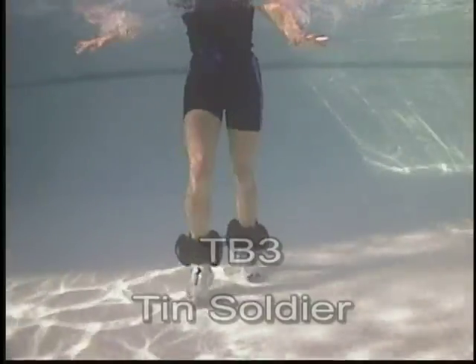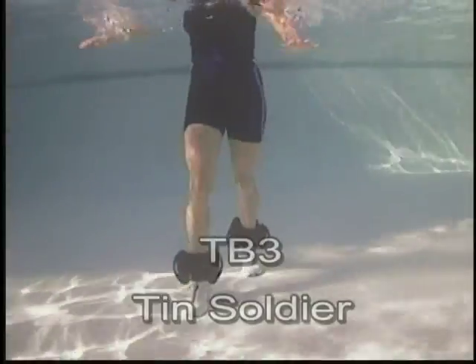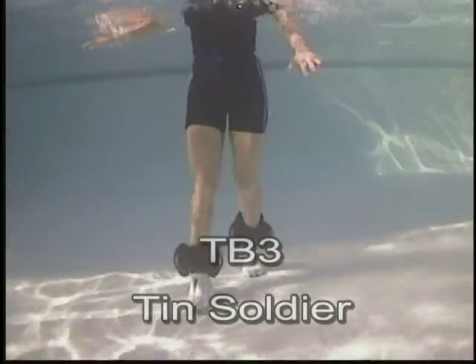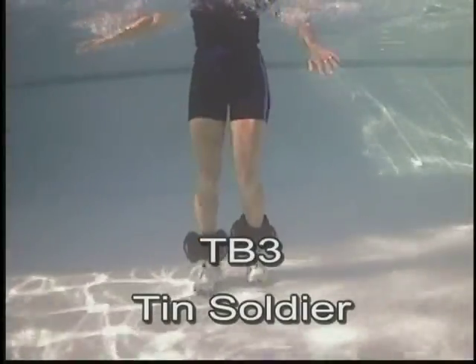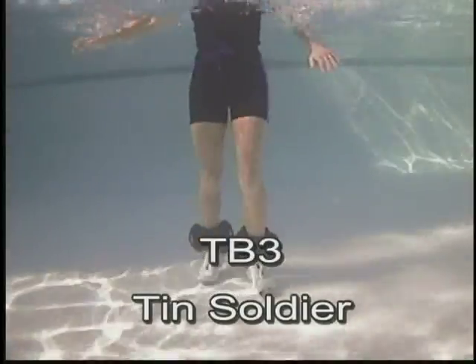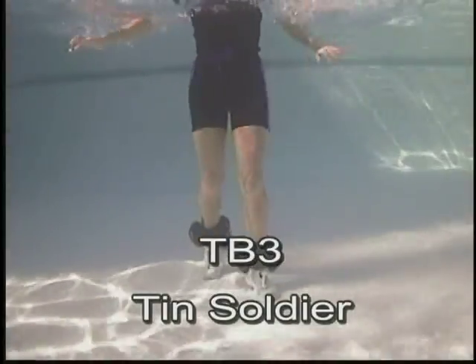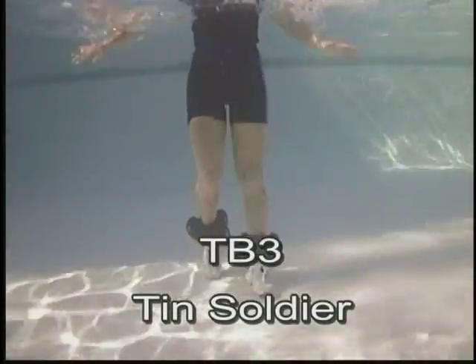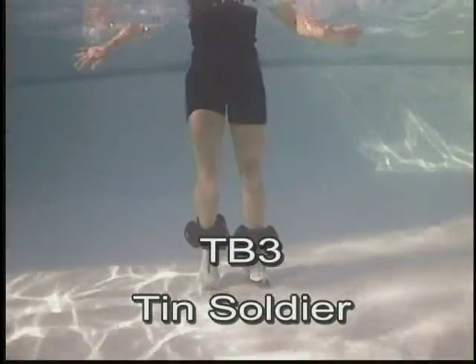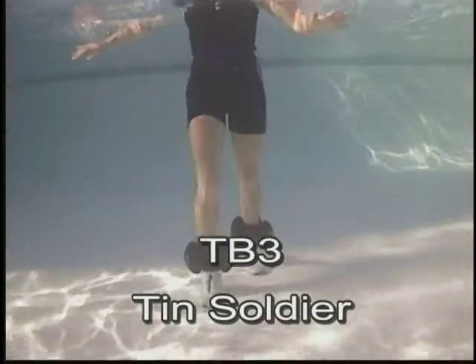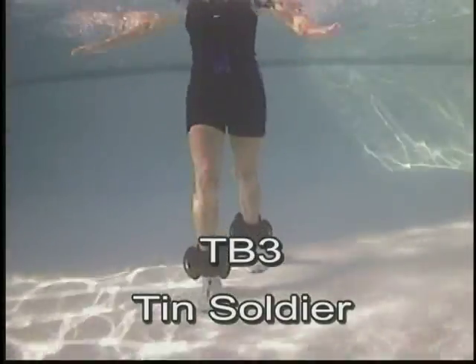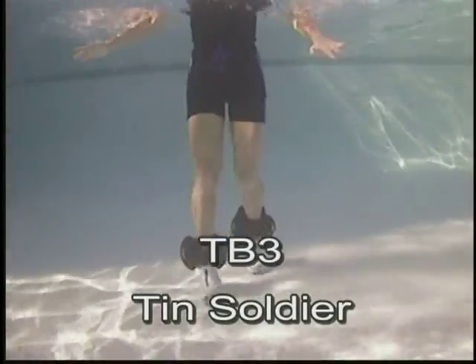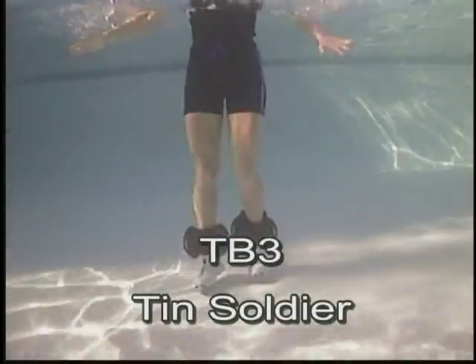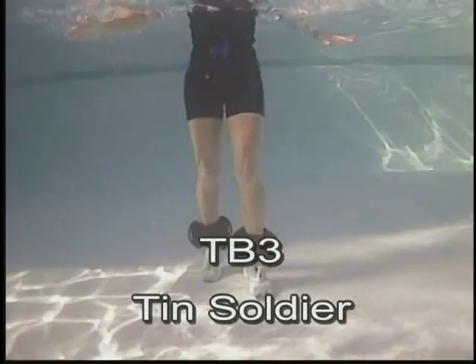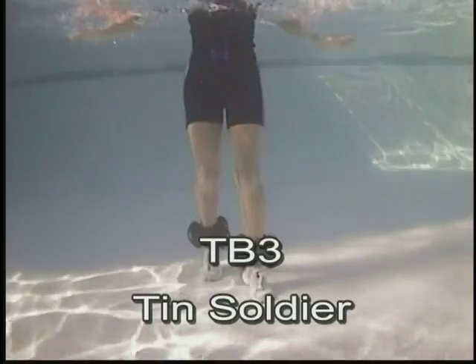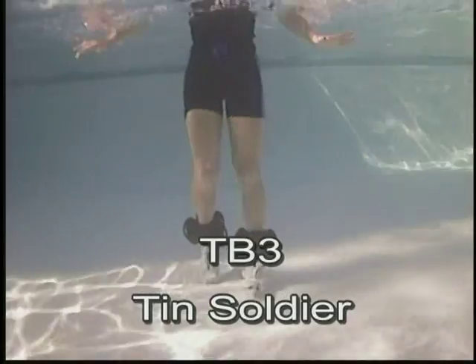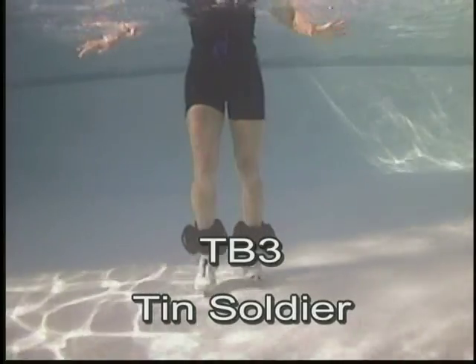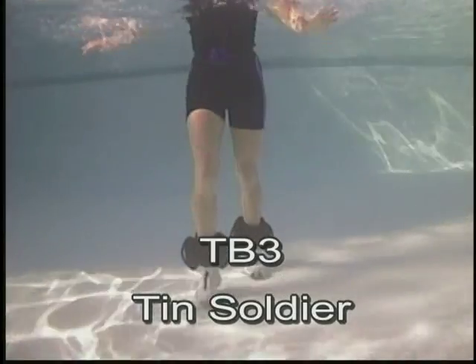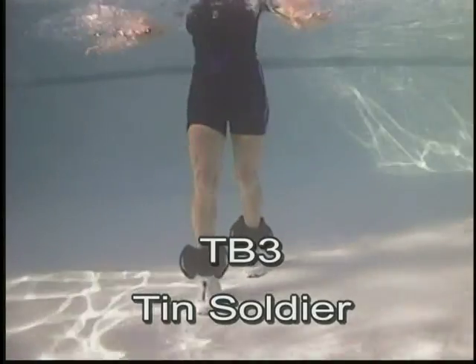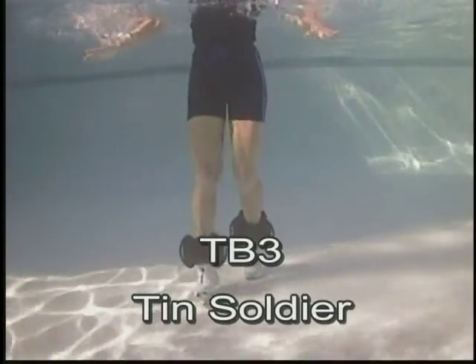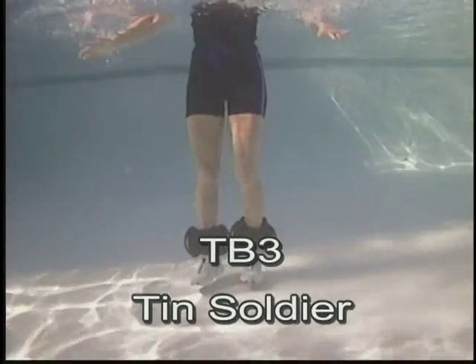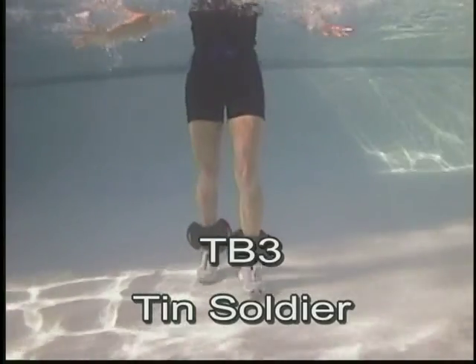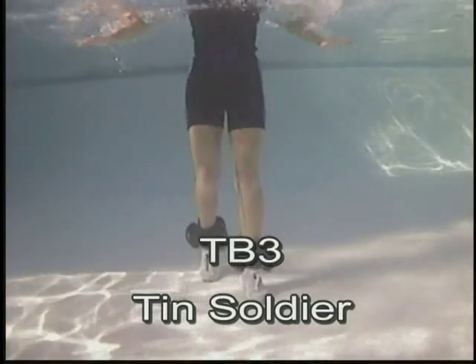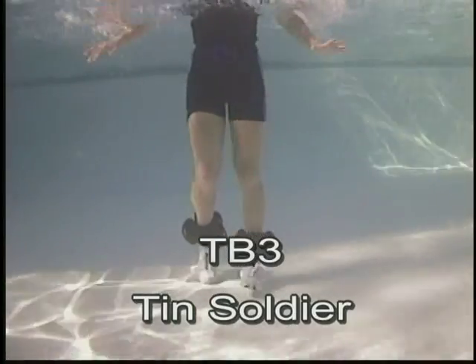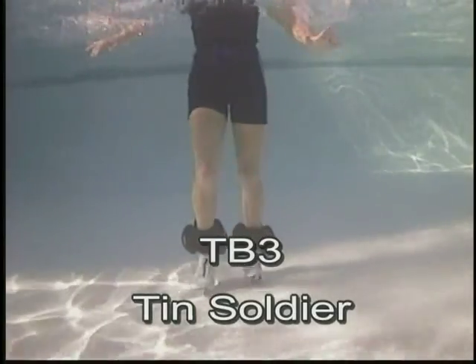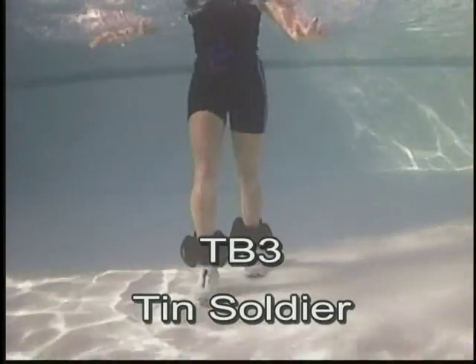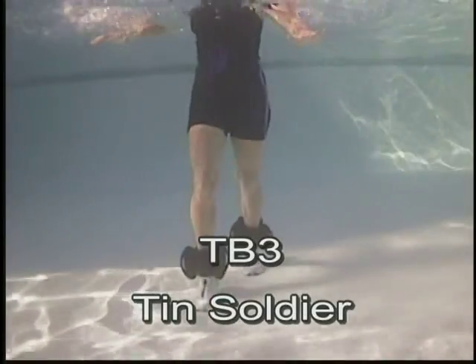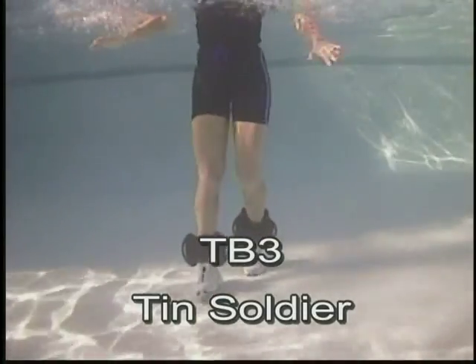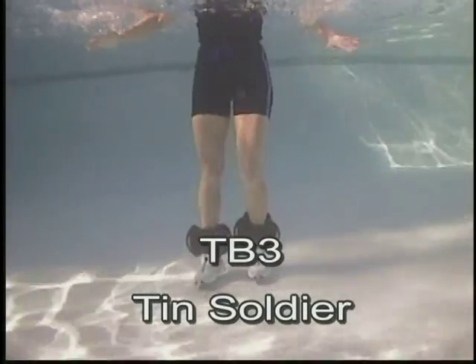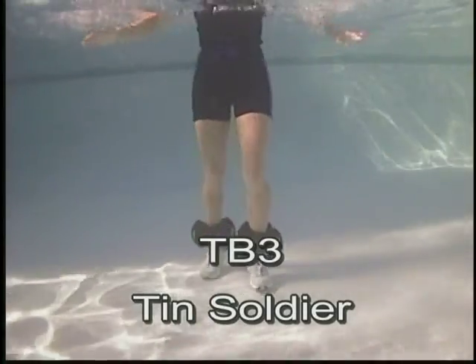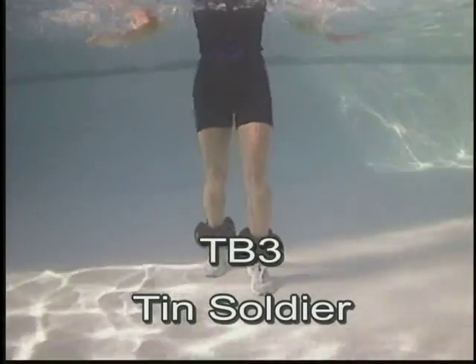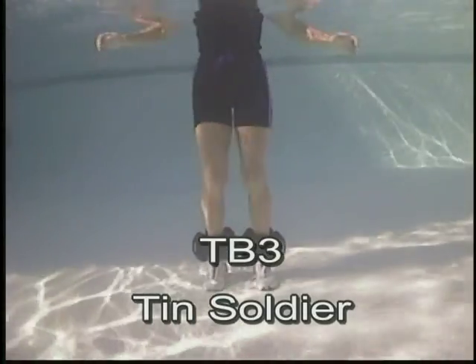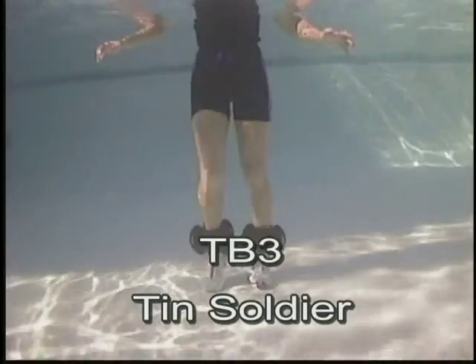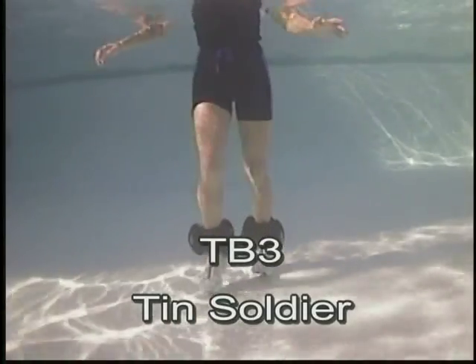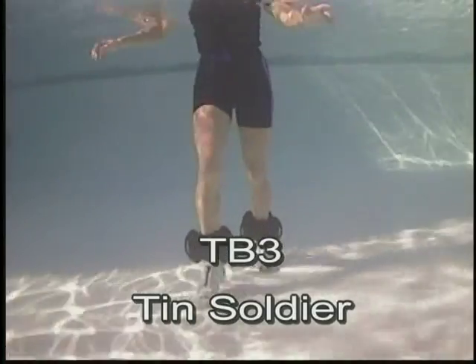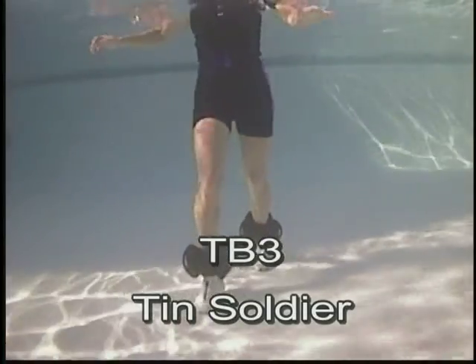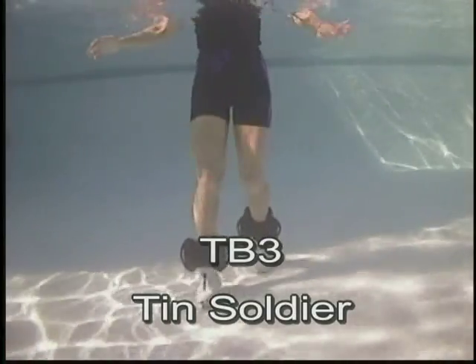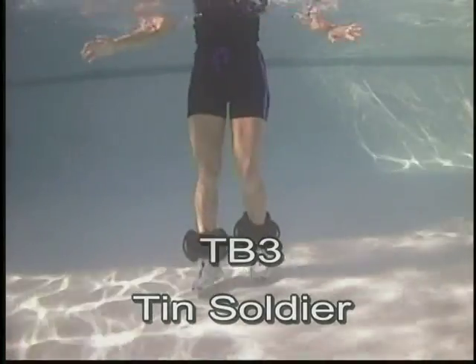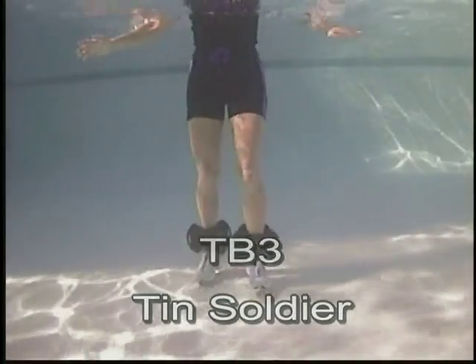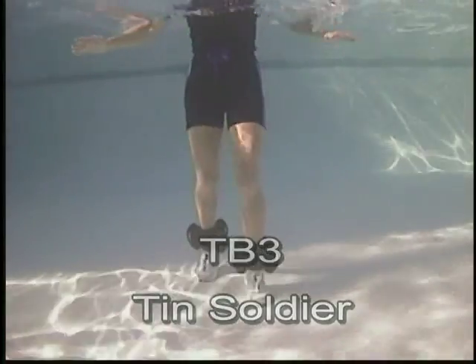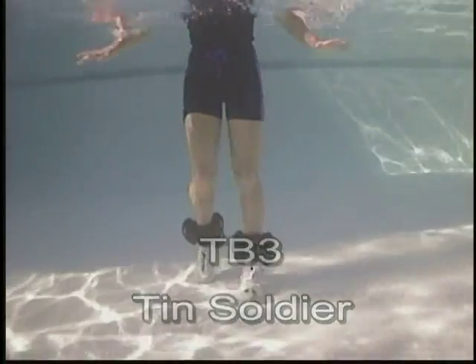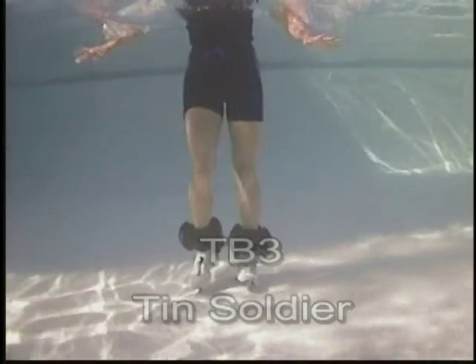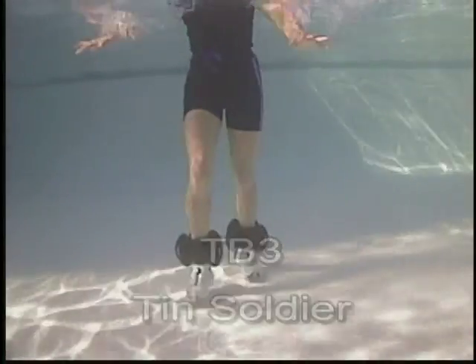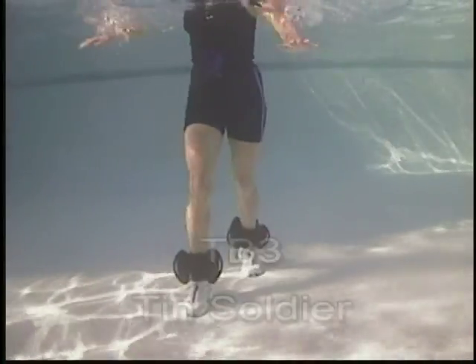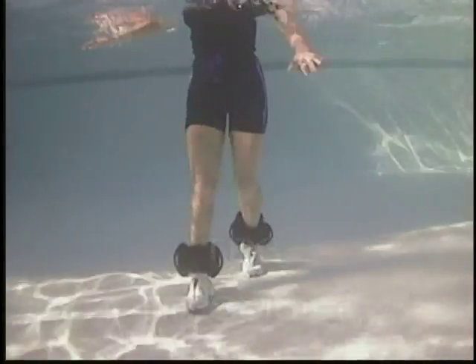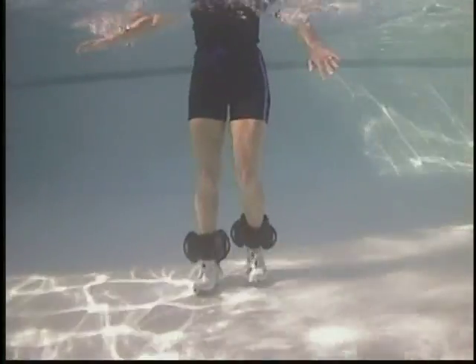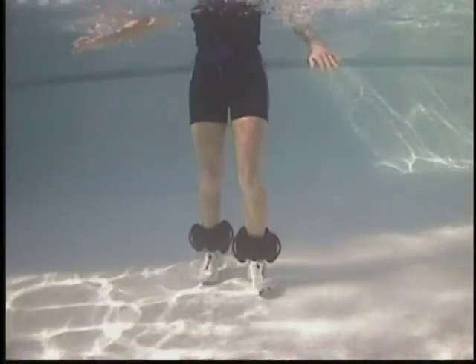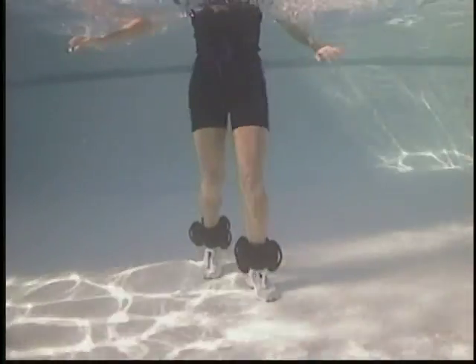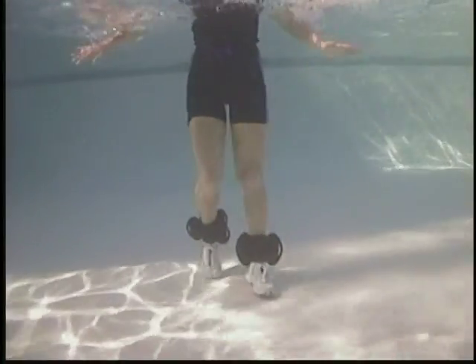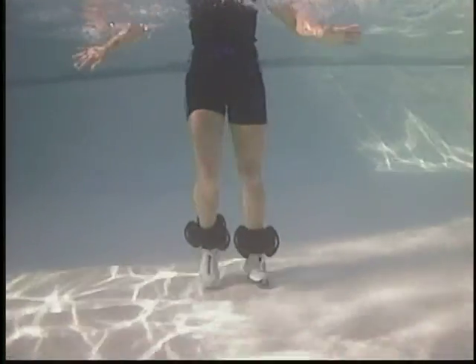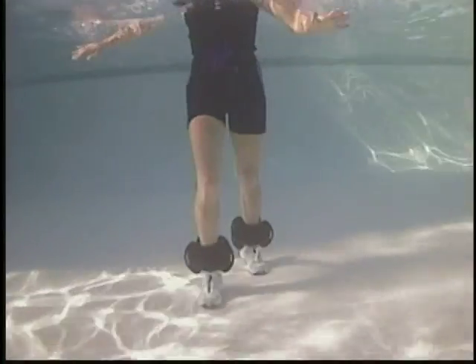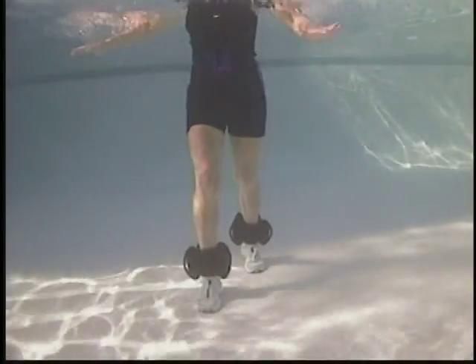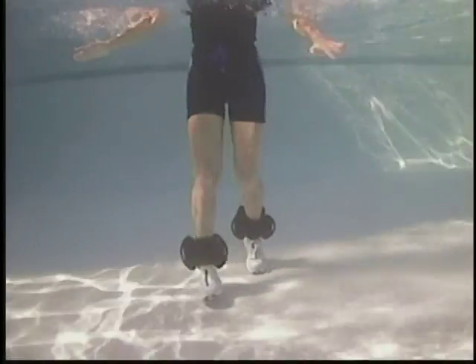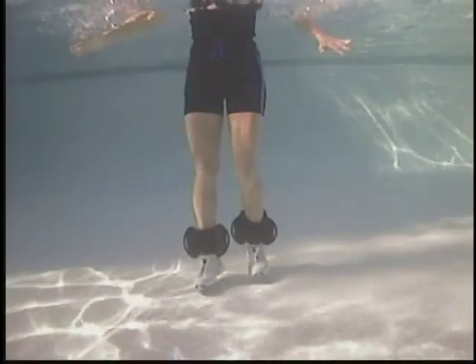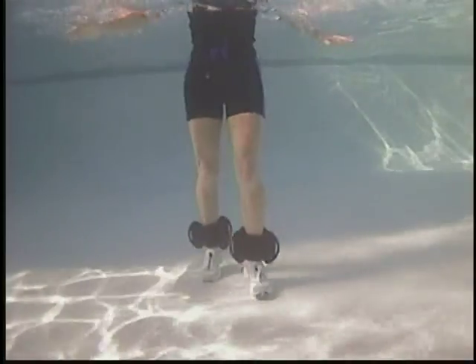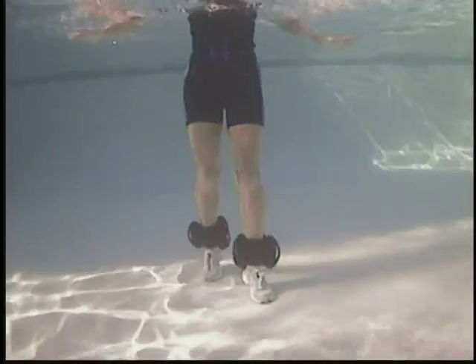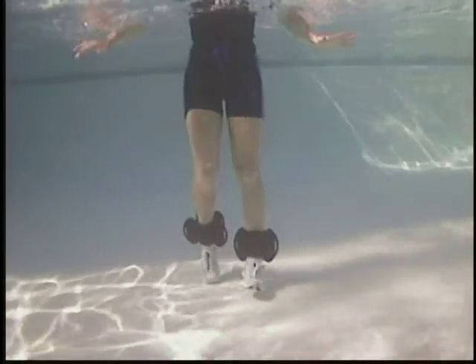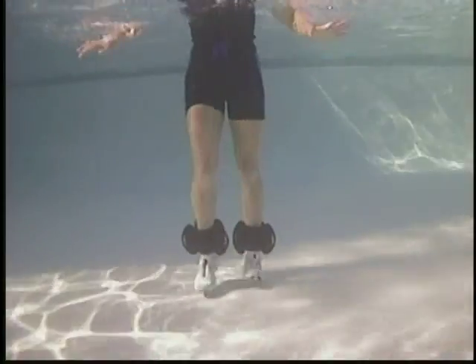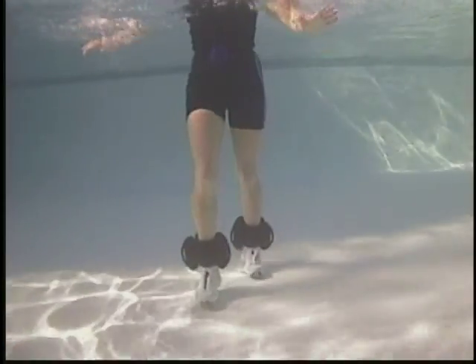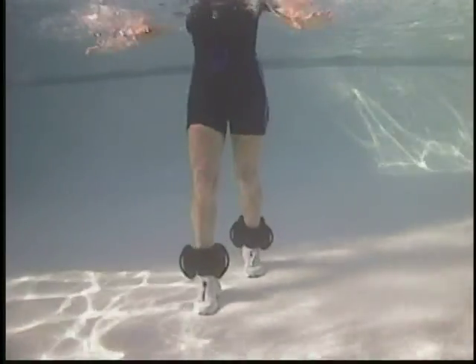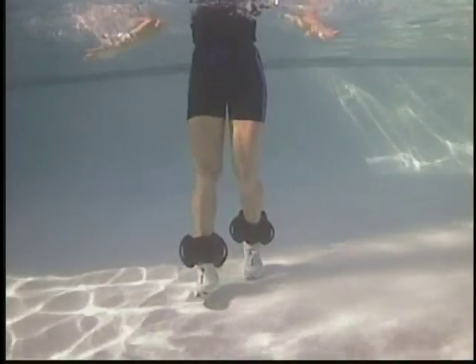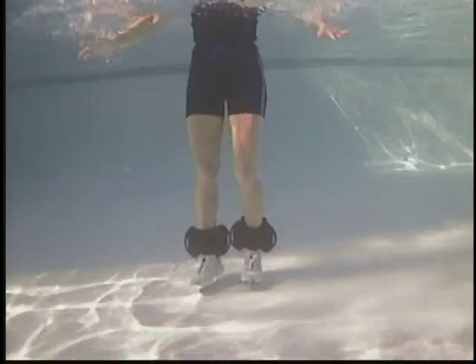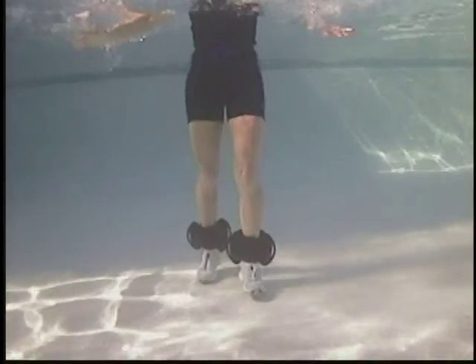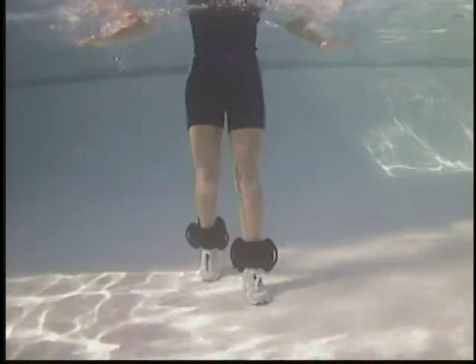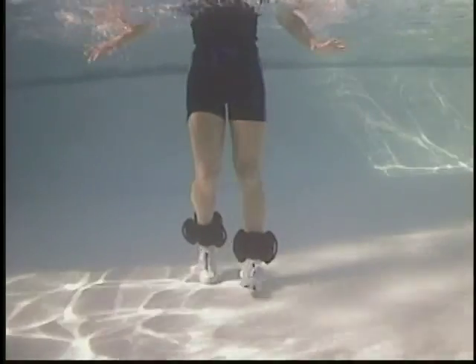Ten soldier. Strong legs, fast. Close to the bottom.